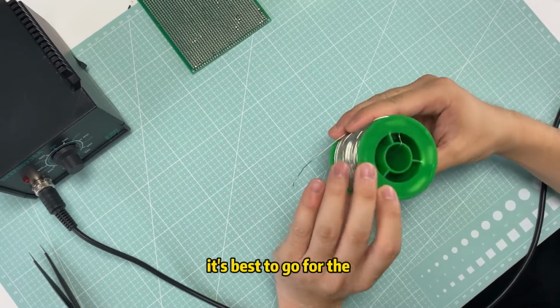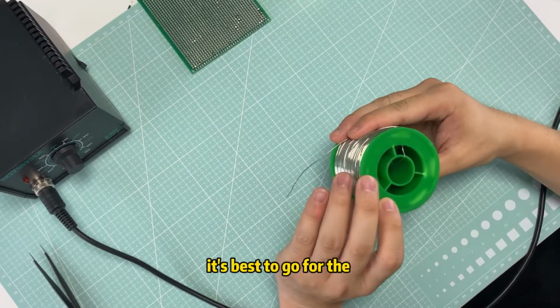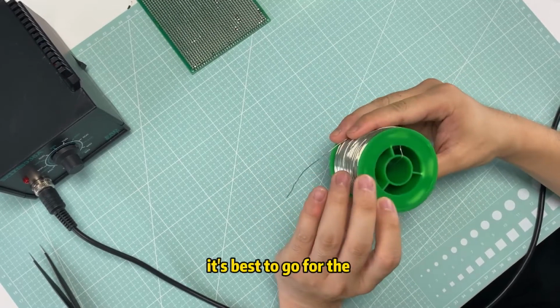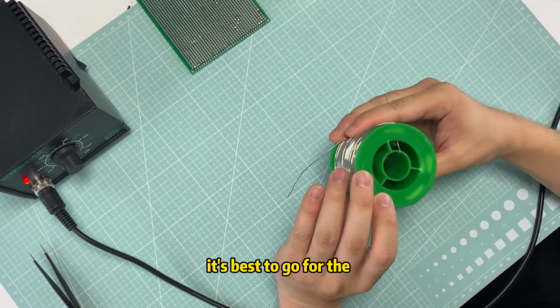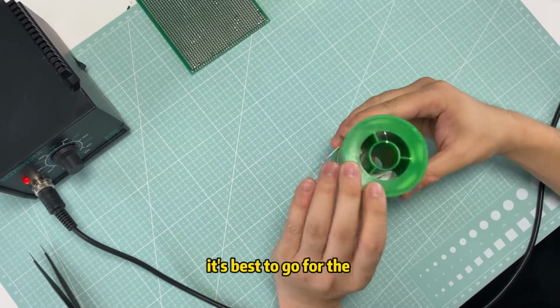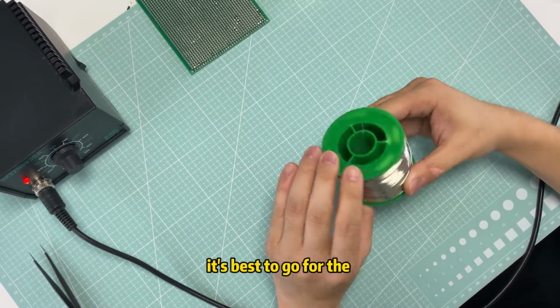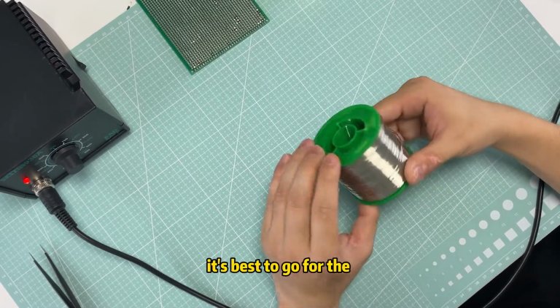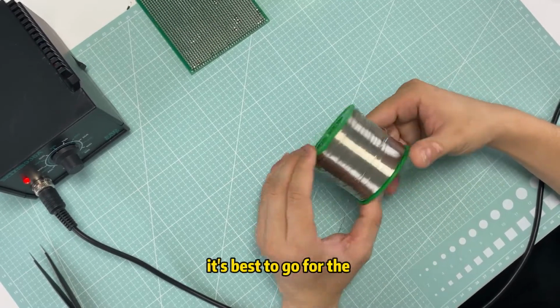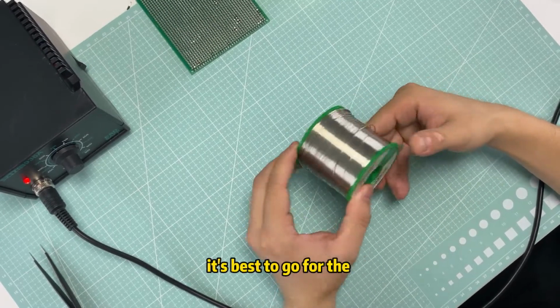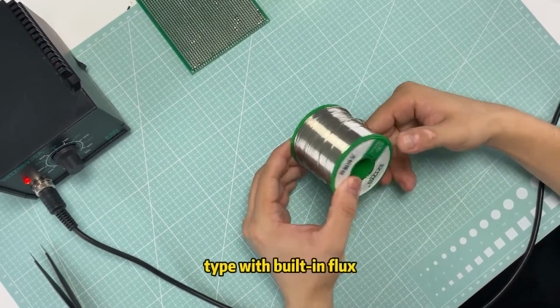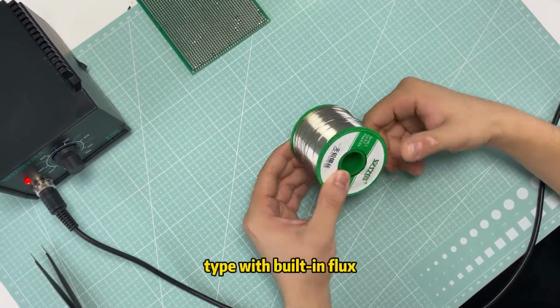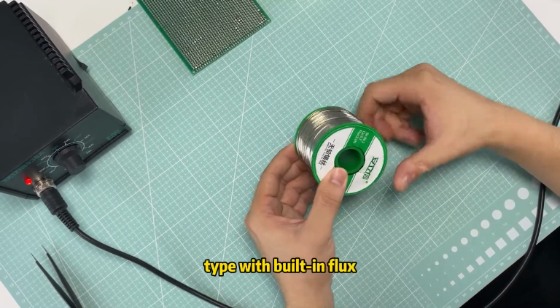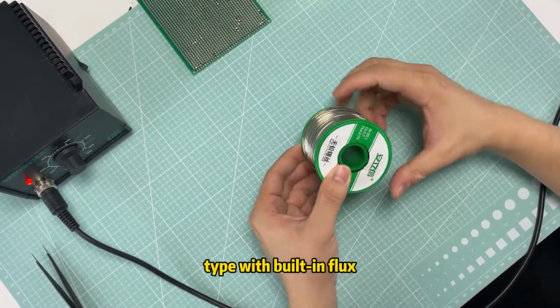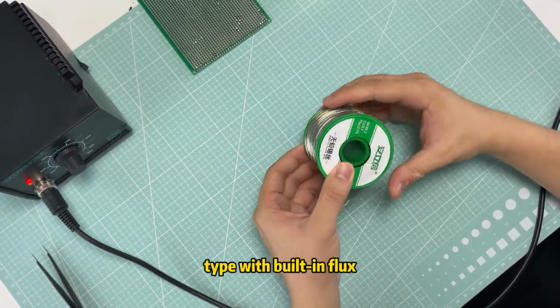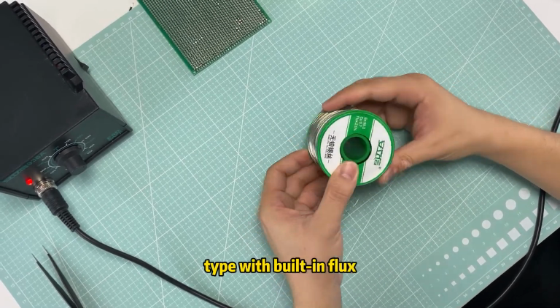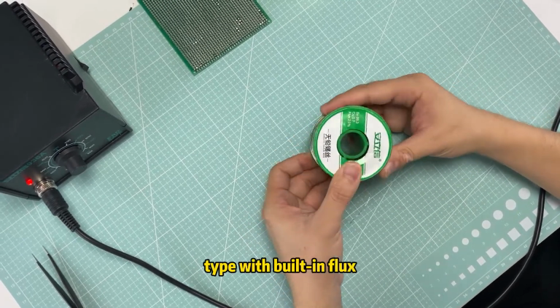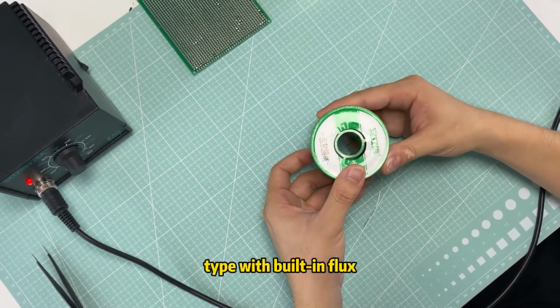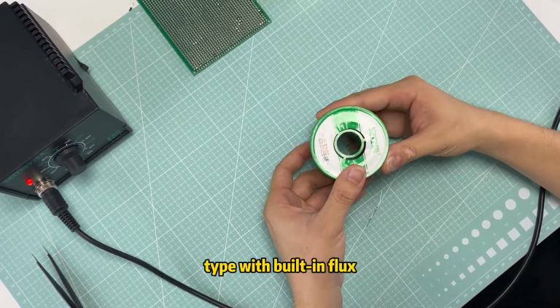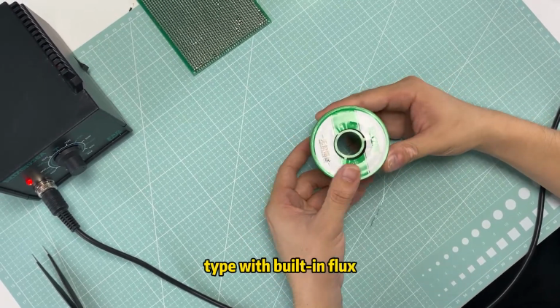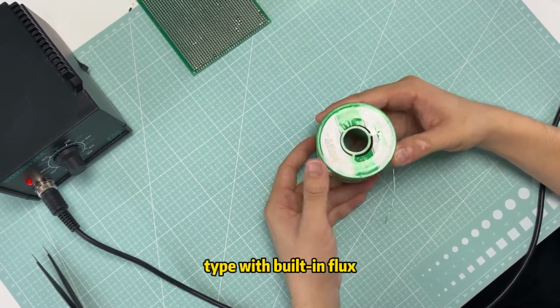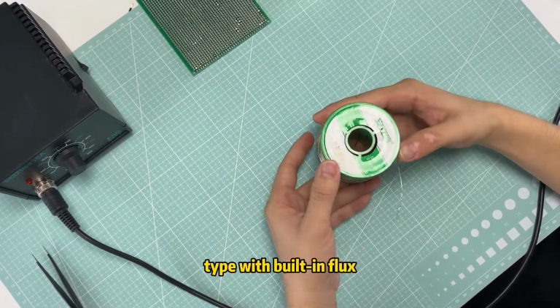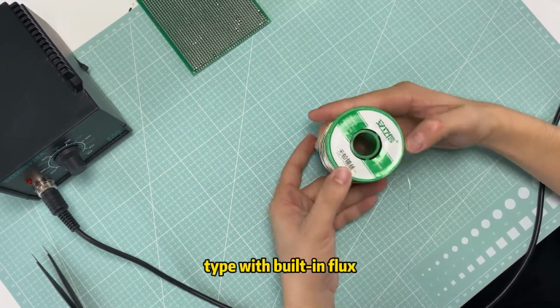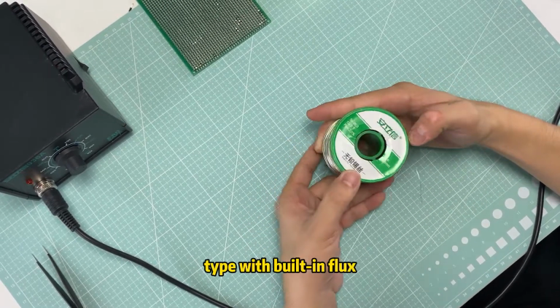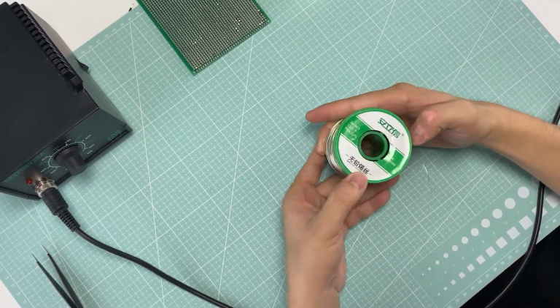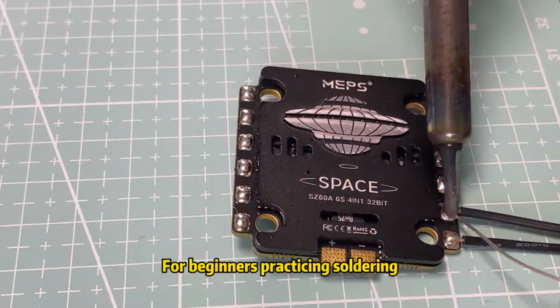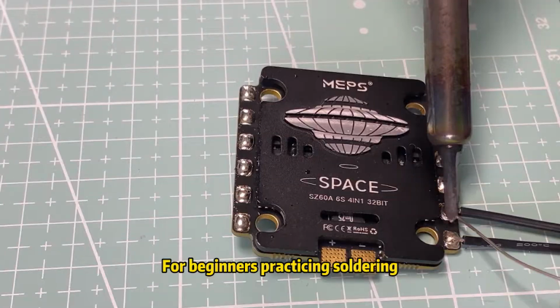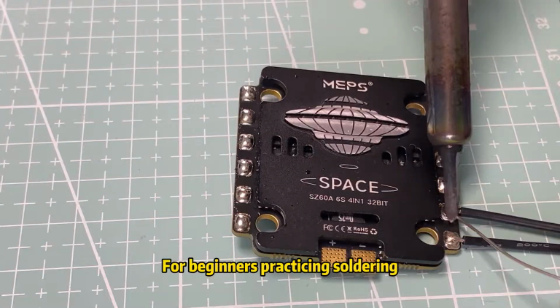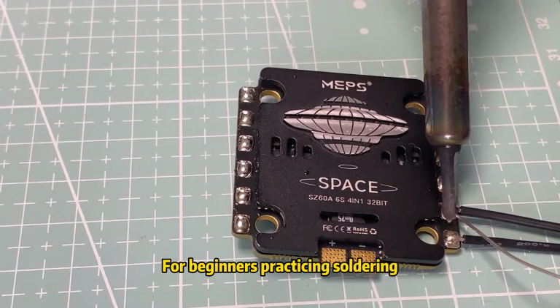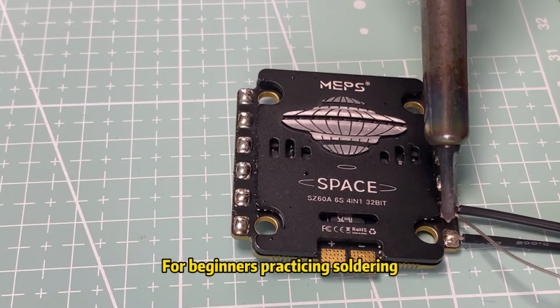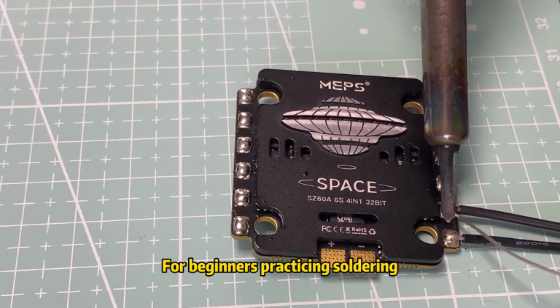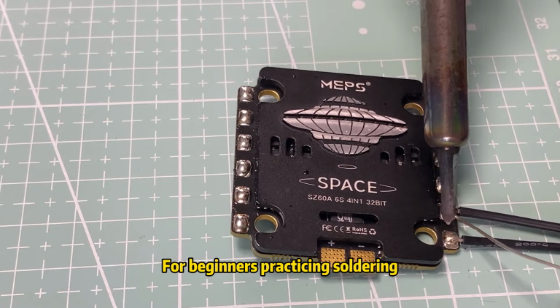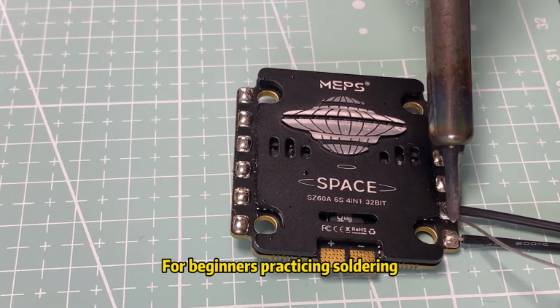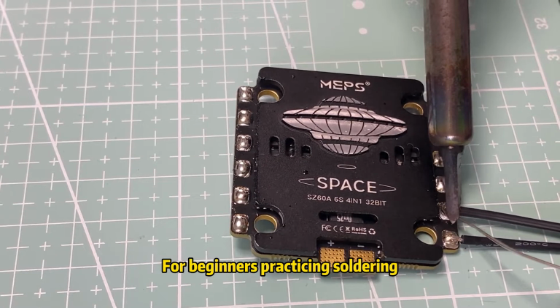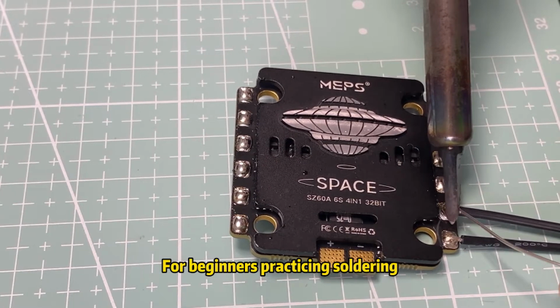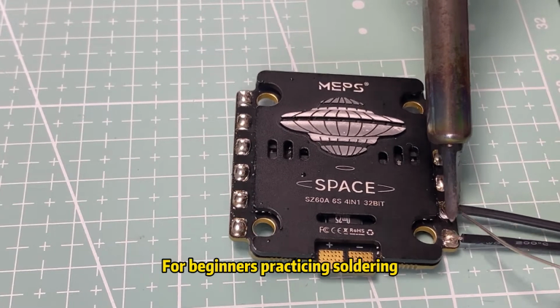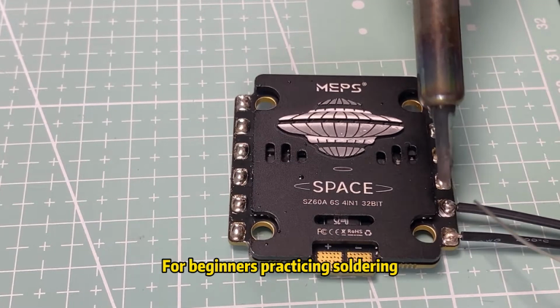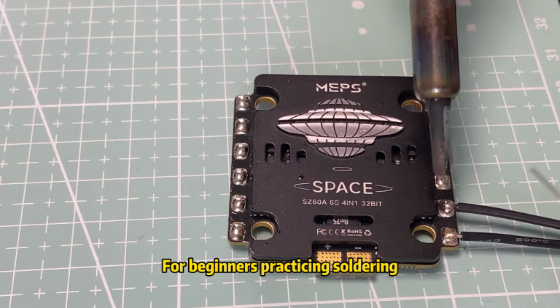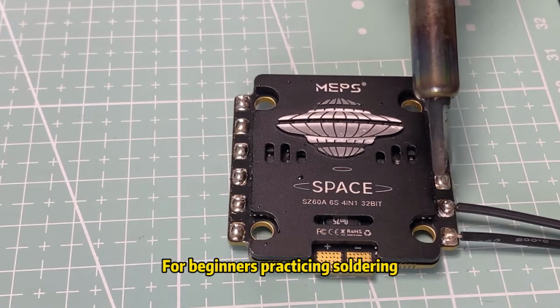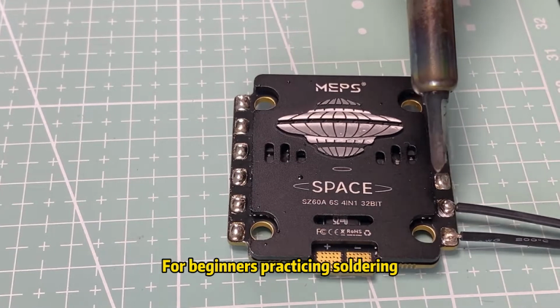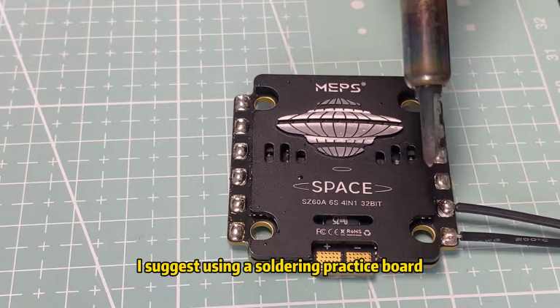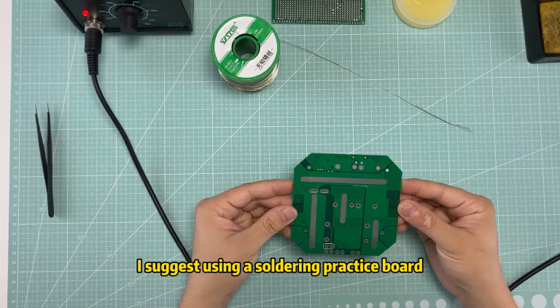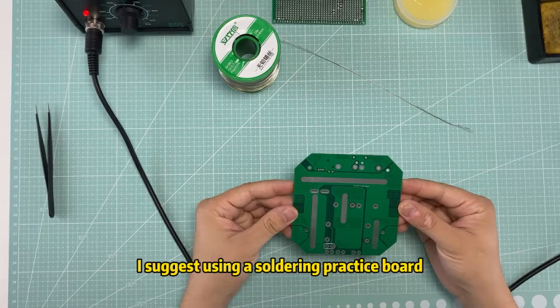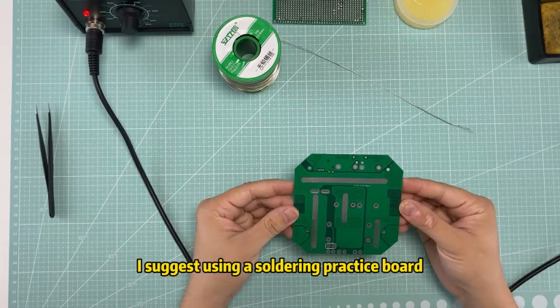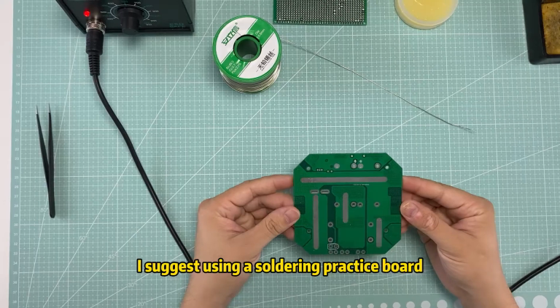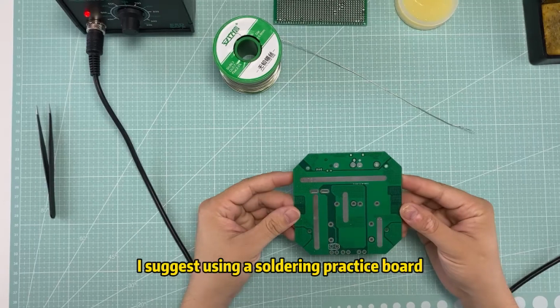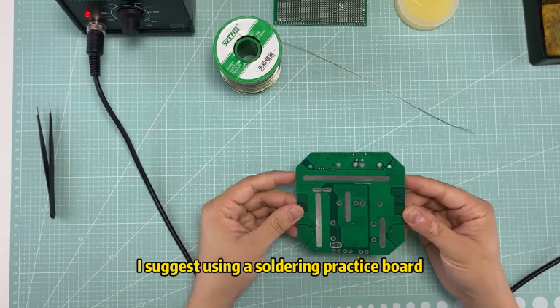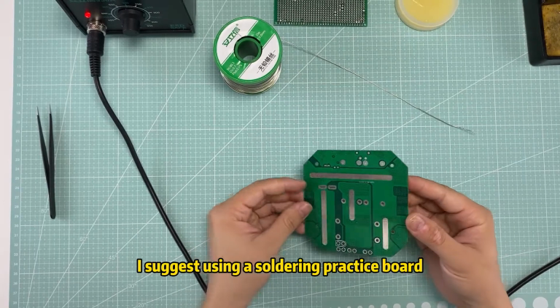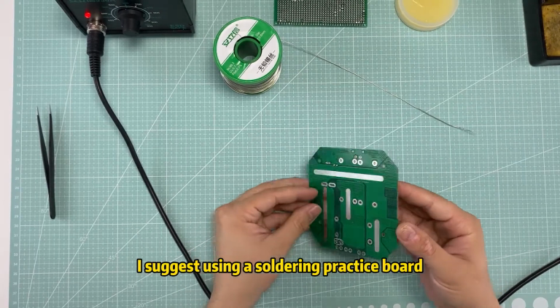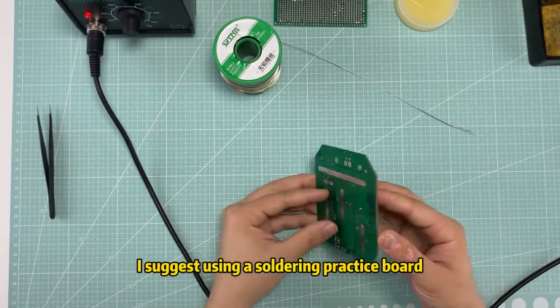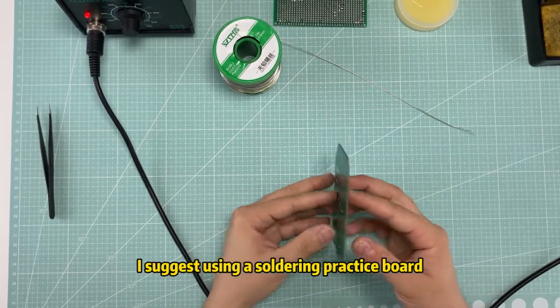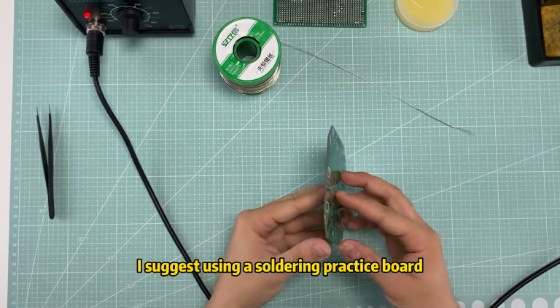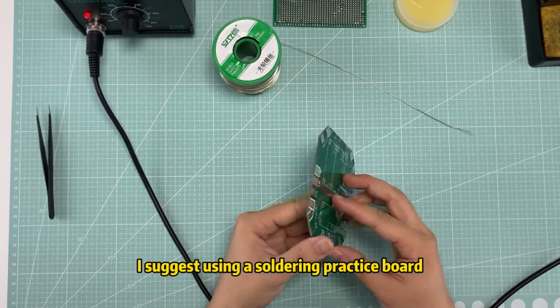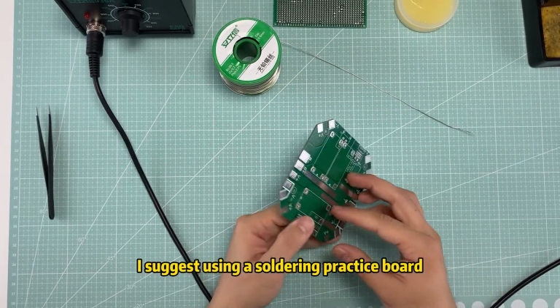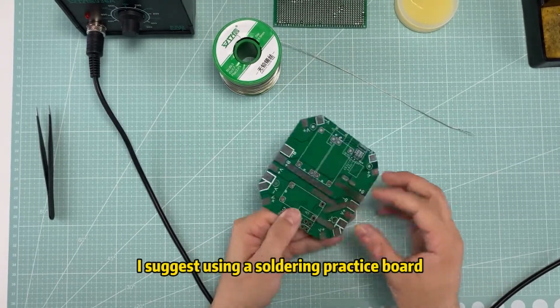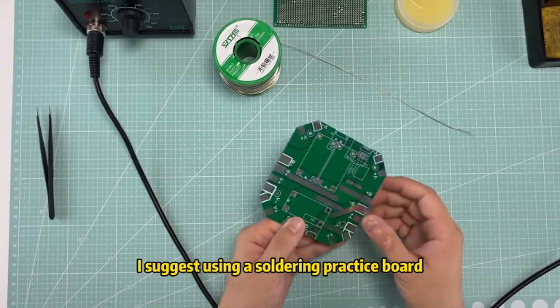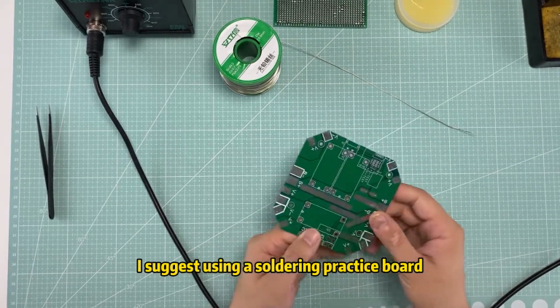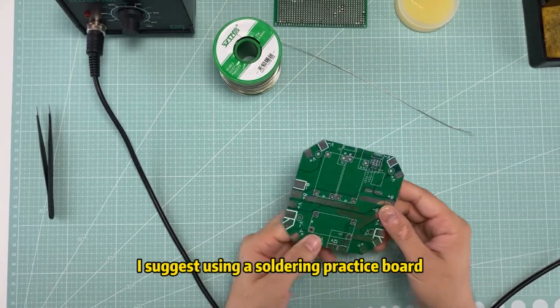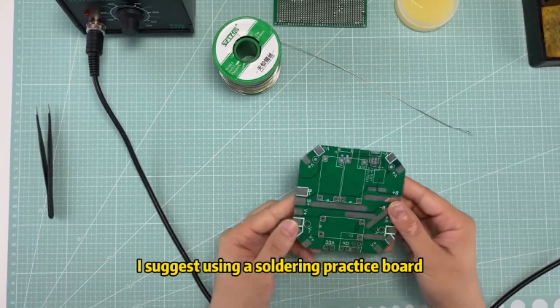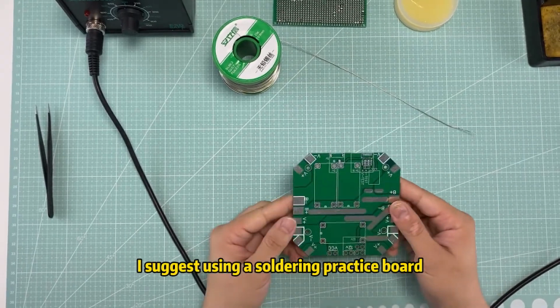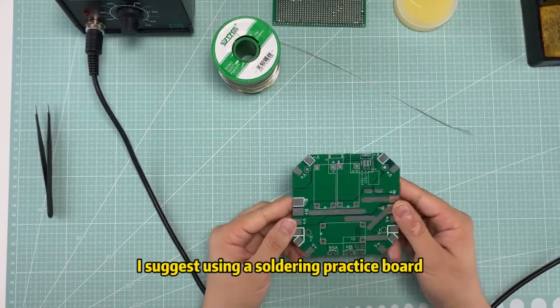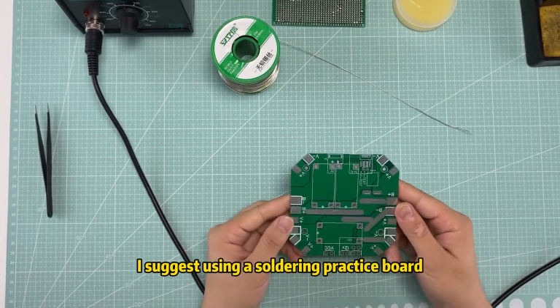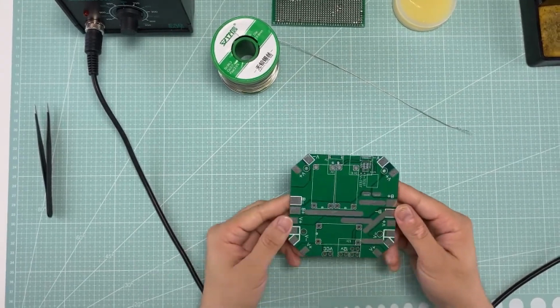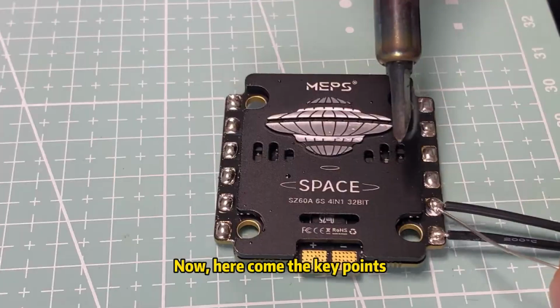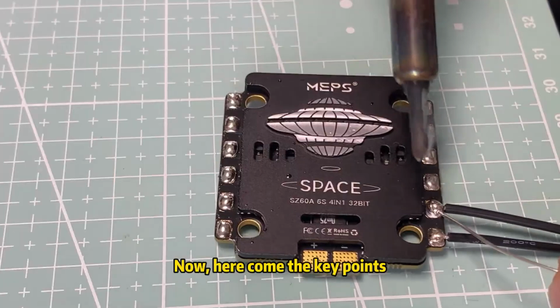For beginning practice soldering, I suggest using a soldering practice board. Now, here come the key points.